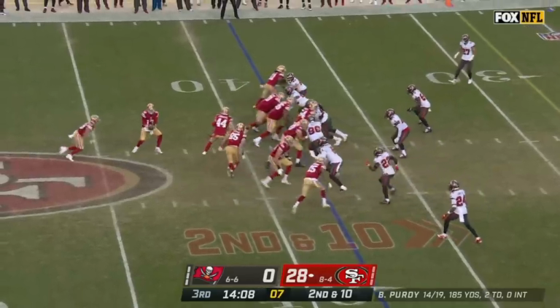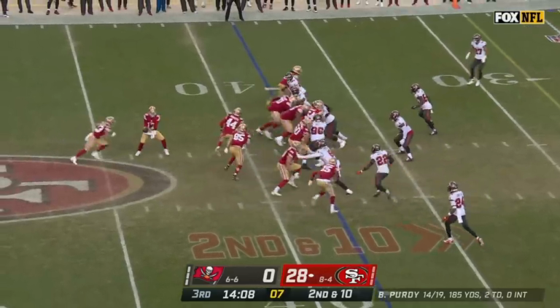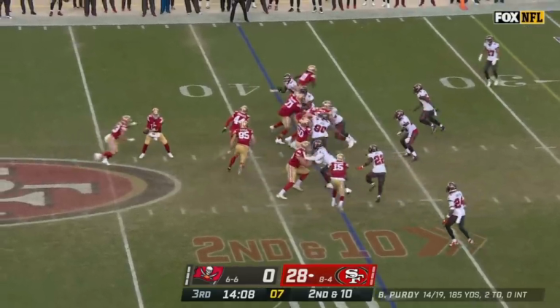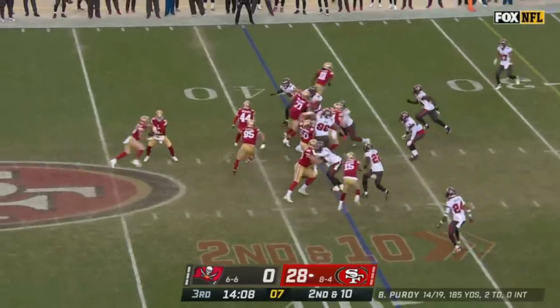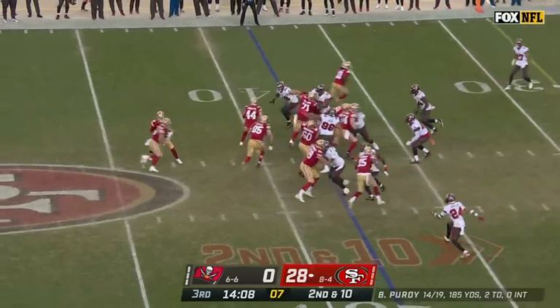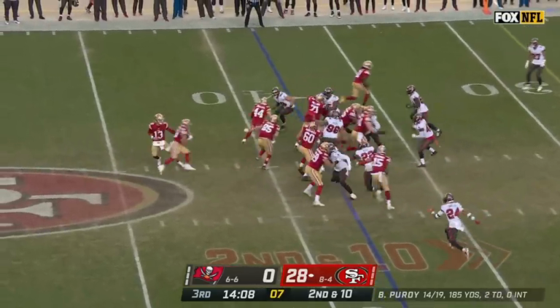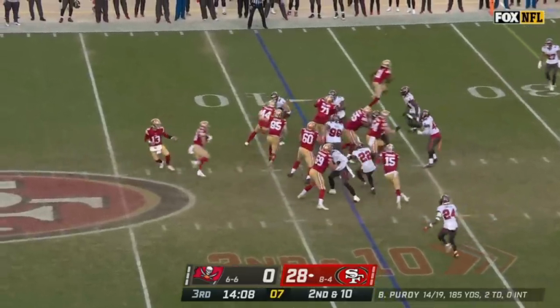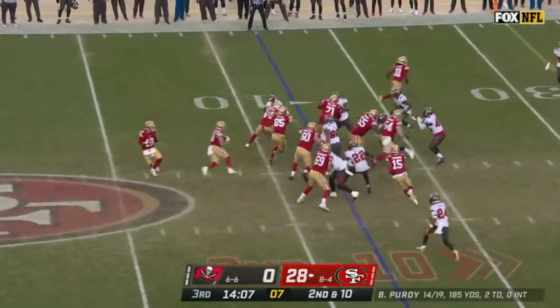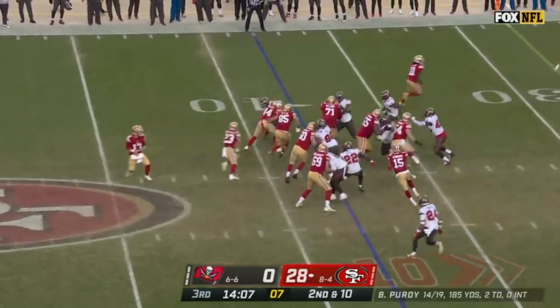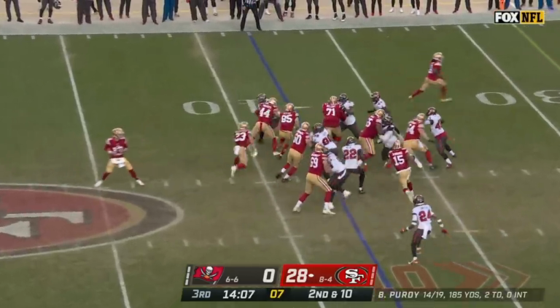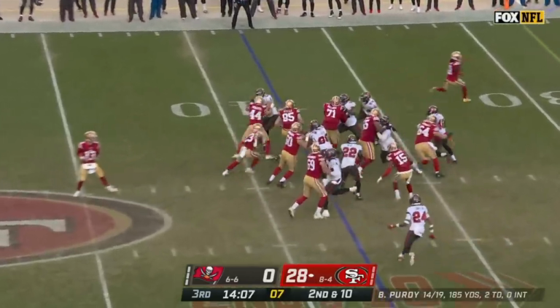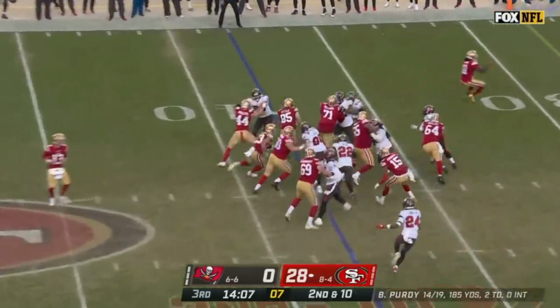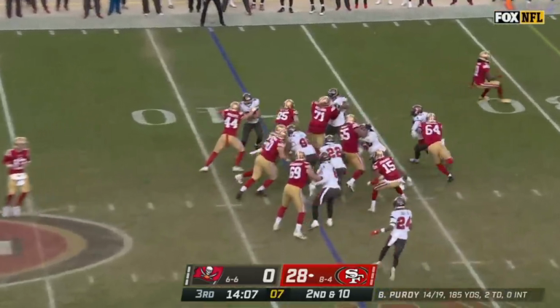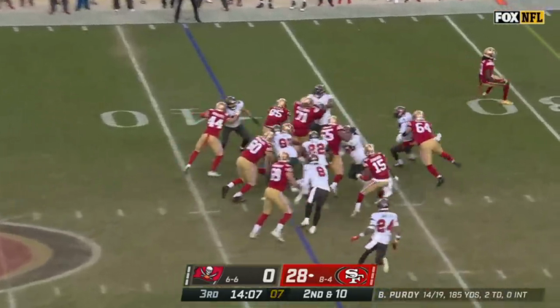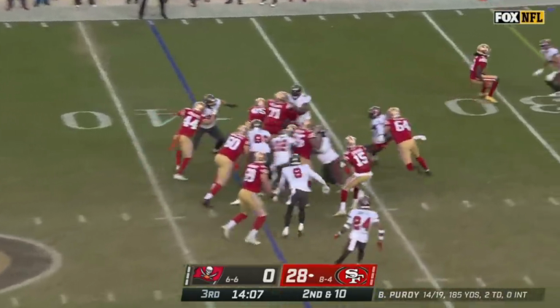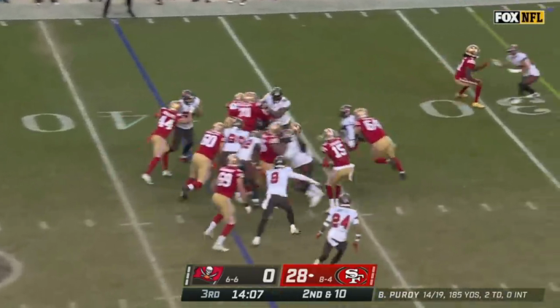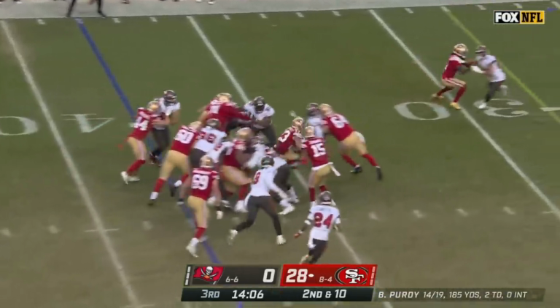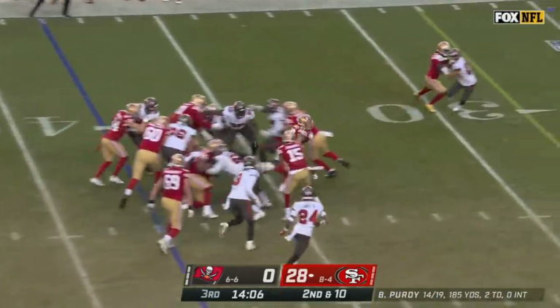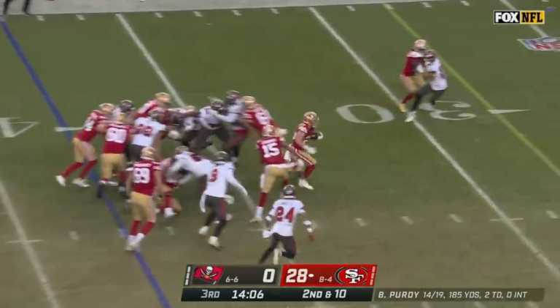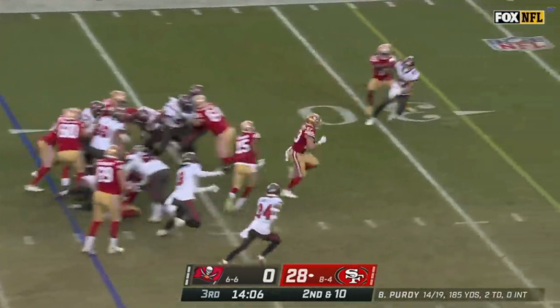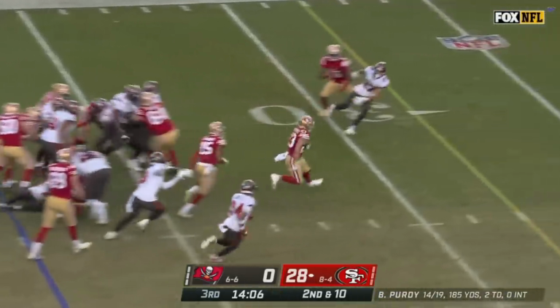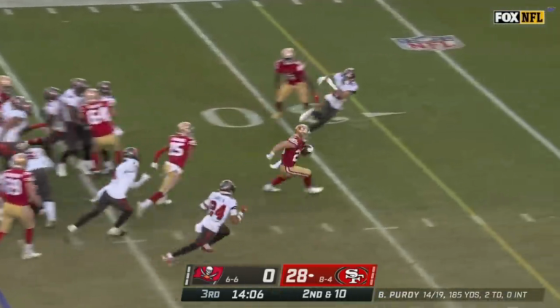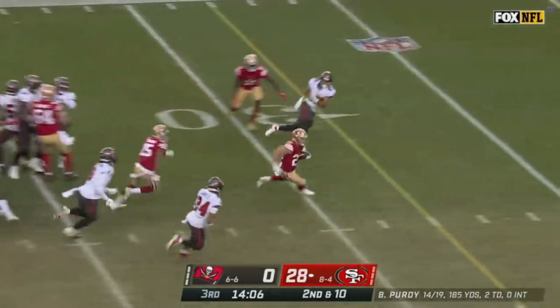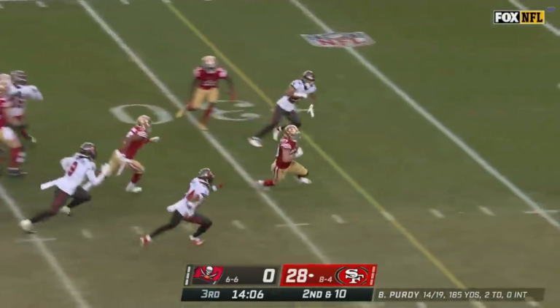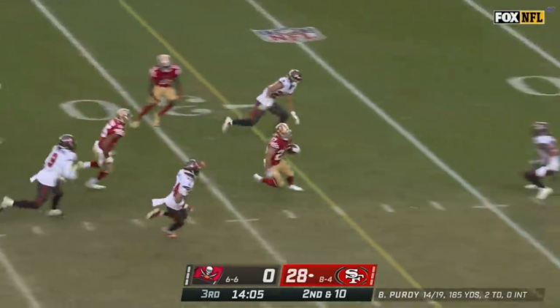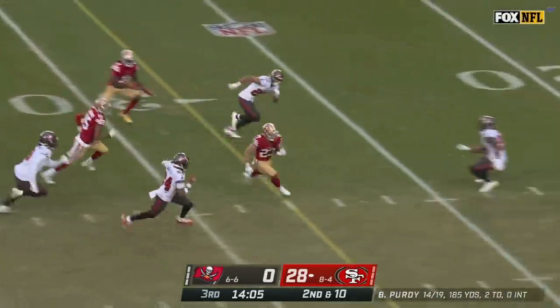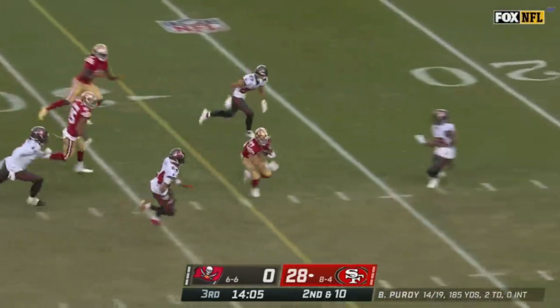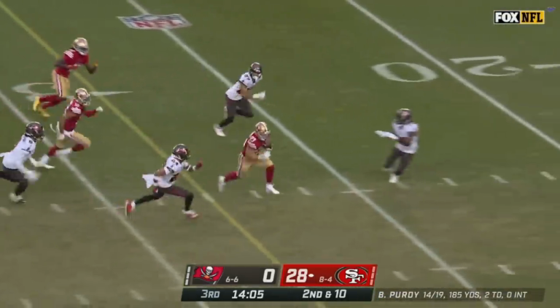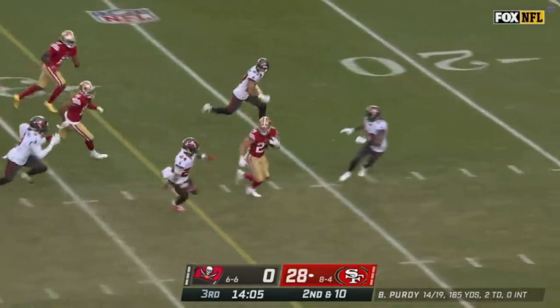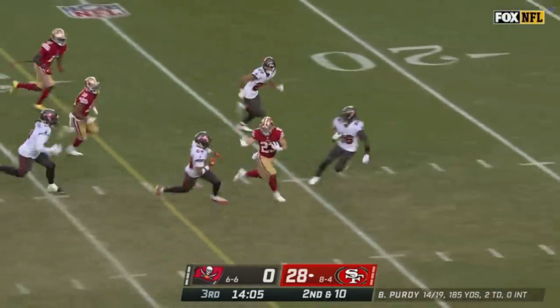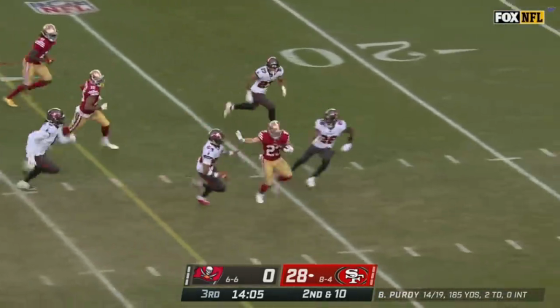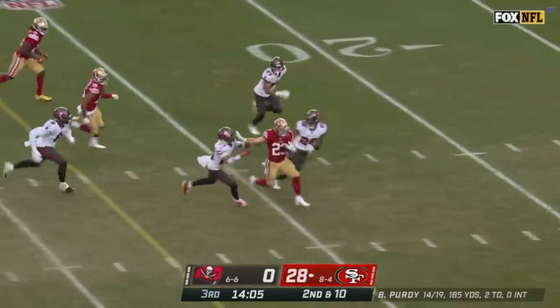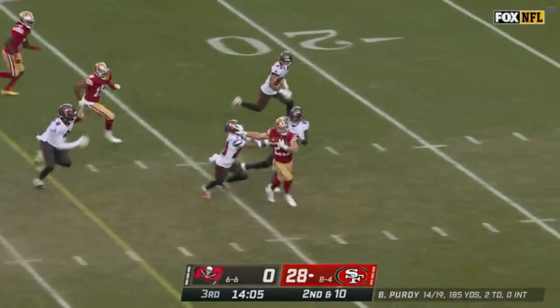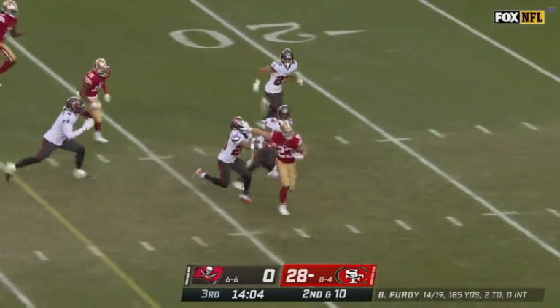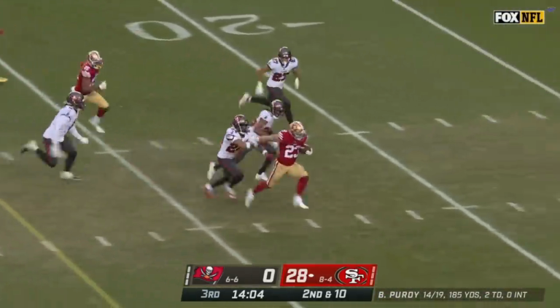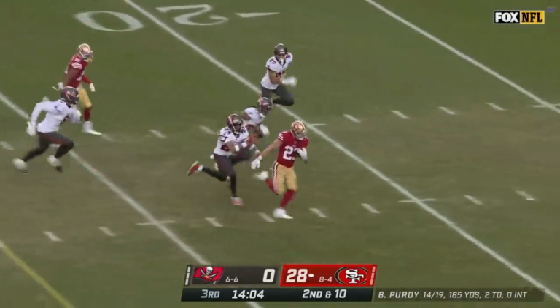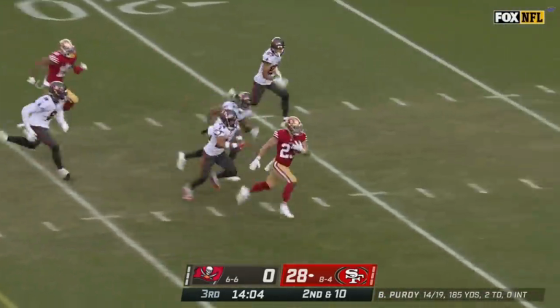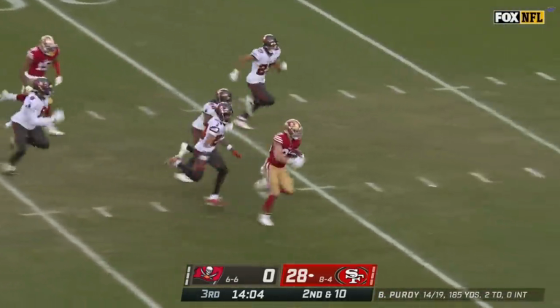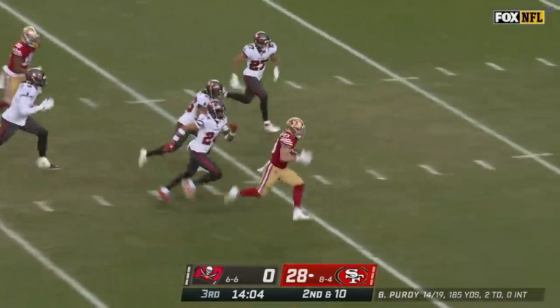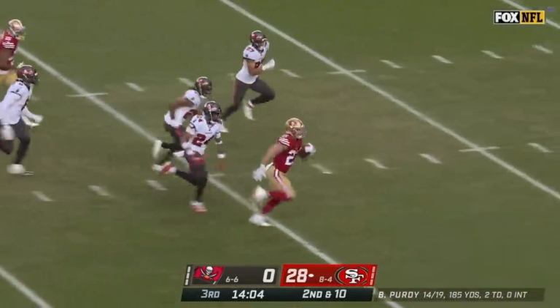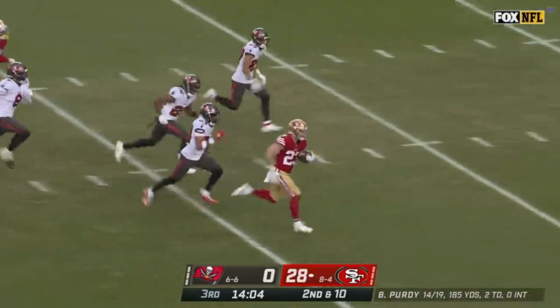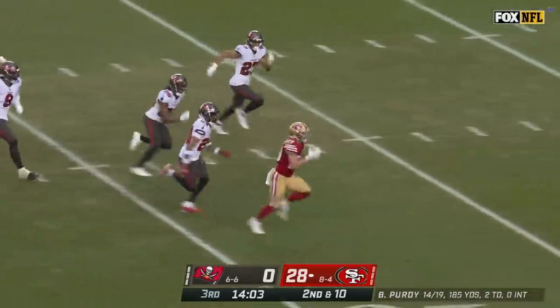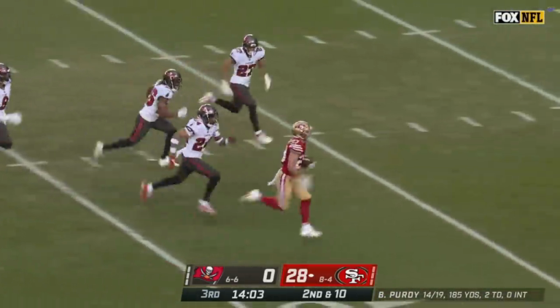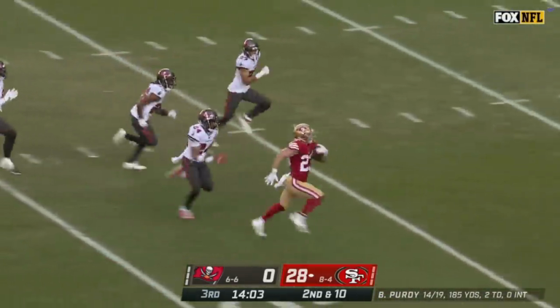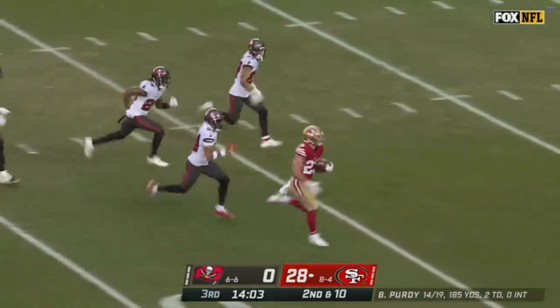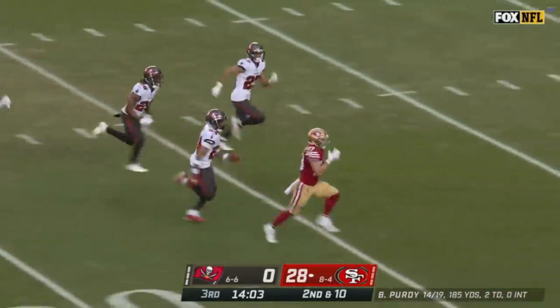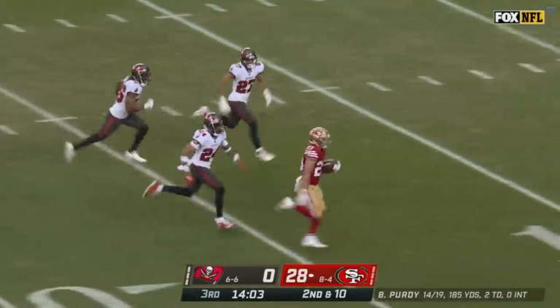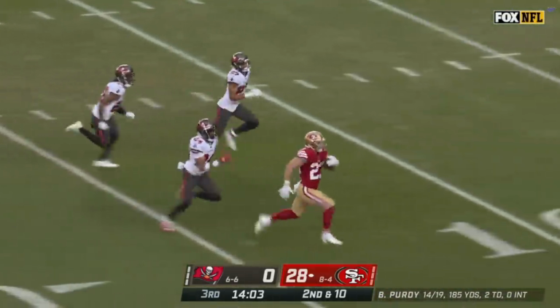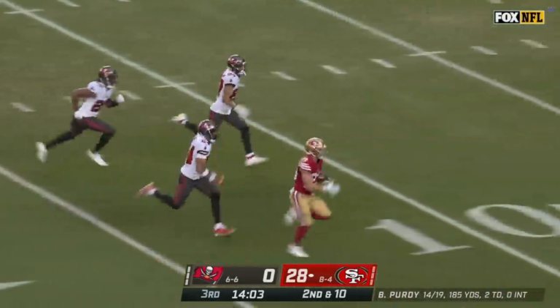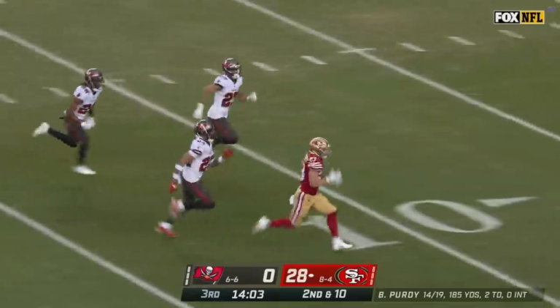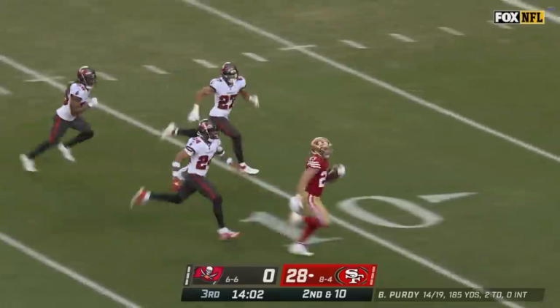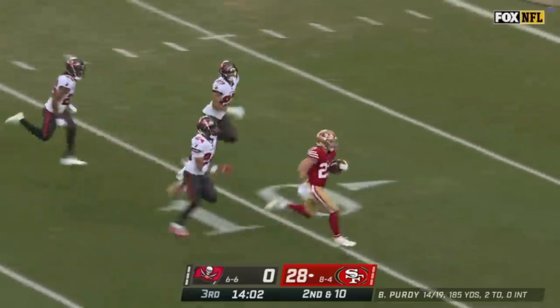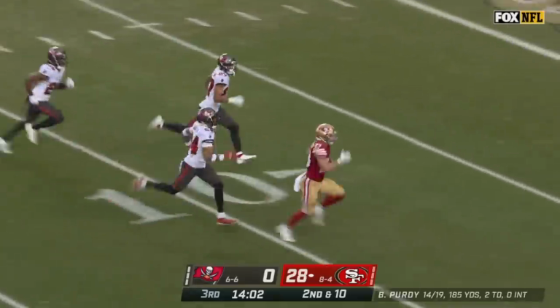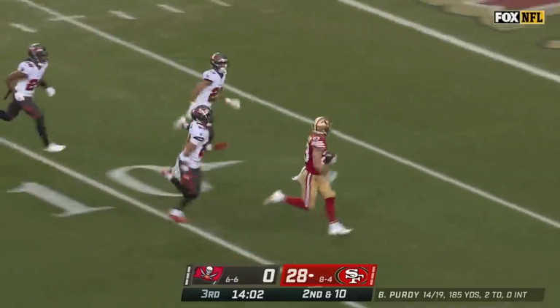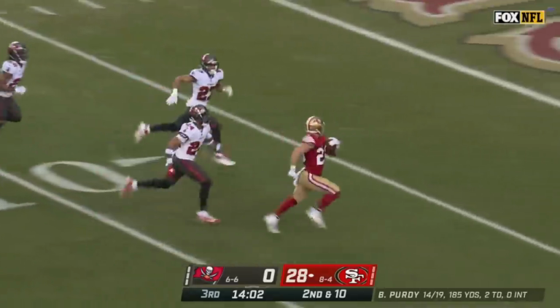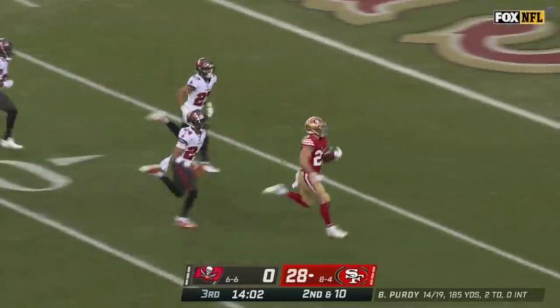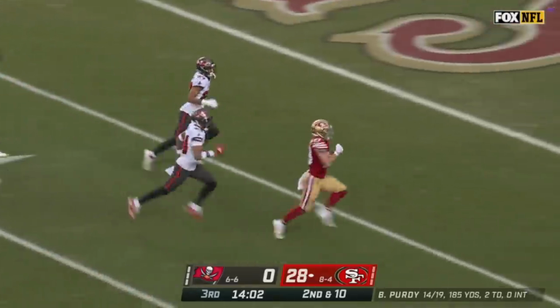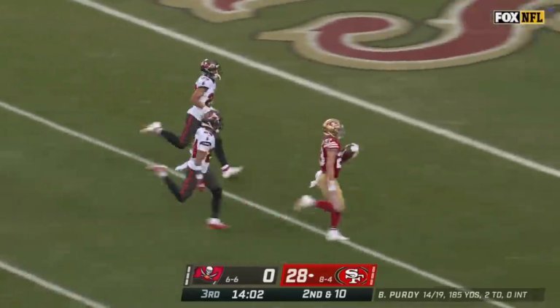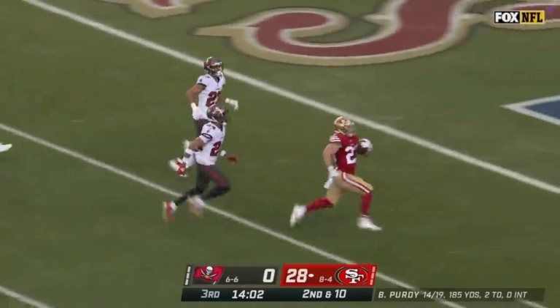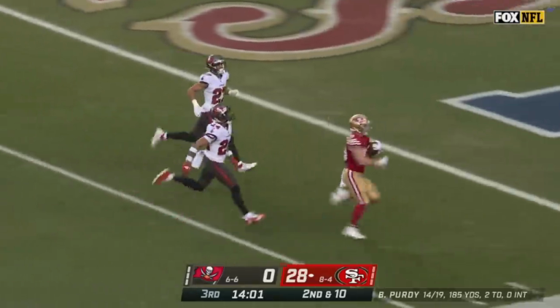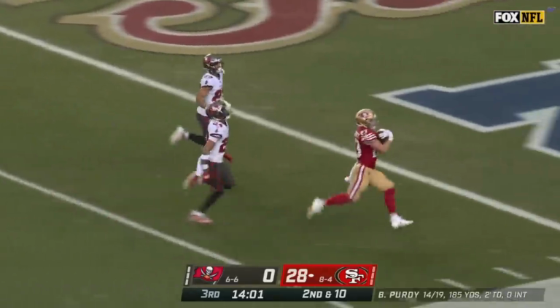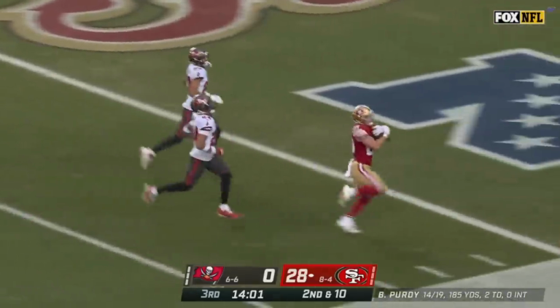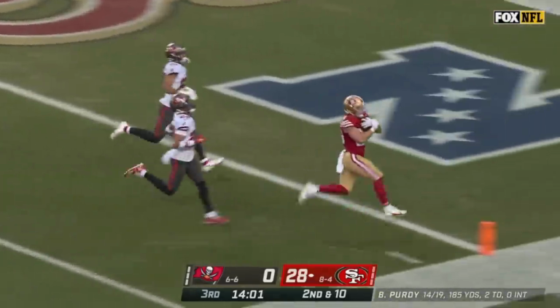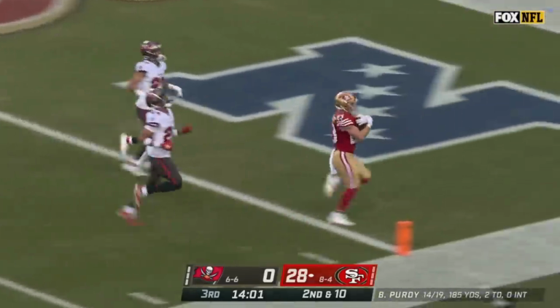For Tampa Bay they're going to run it to McCaffrey right up the middle, and a stiff arm — McCaffrey for six.